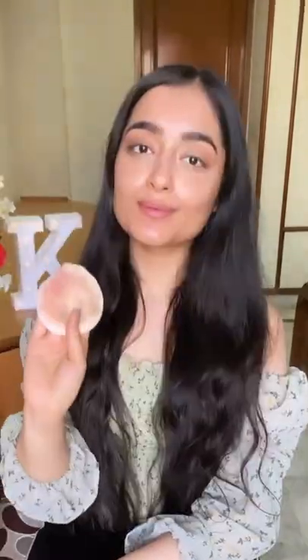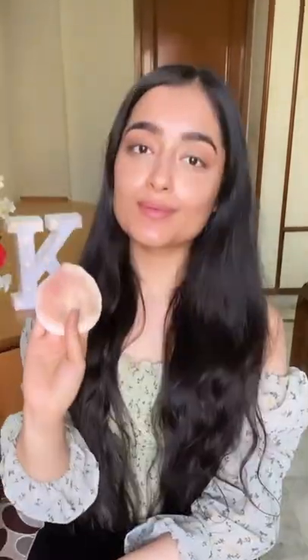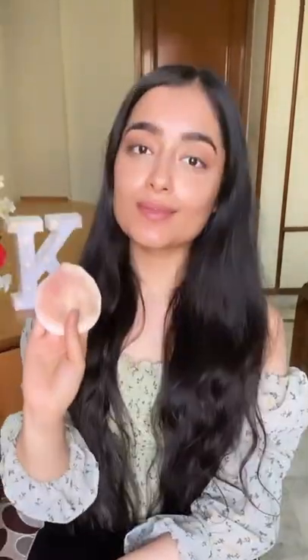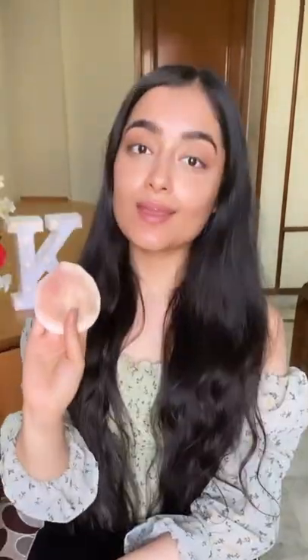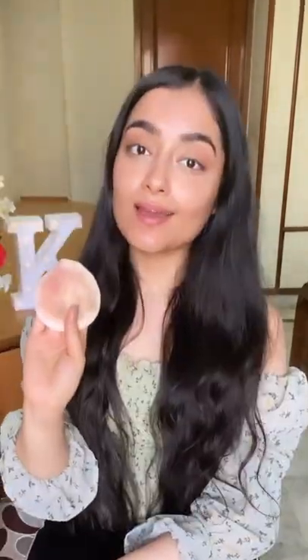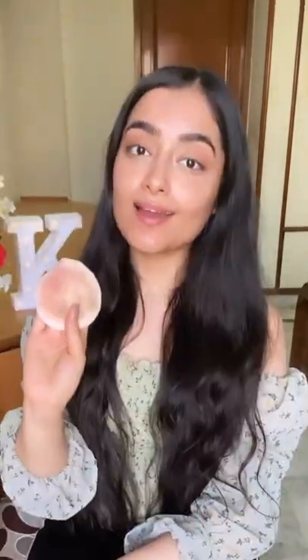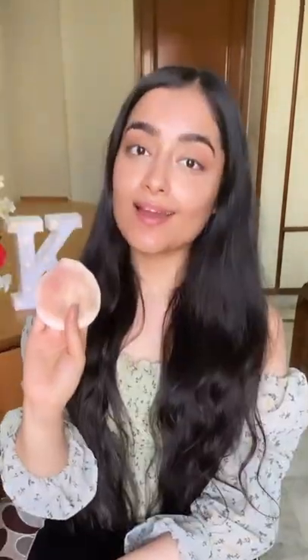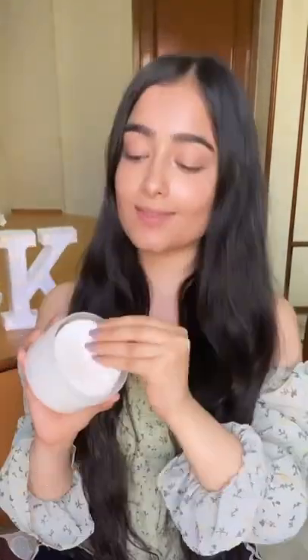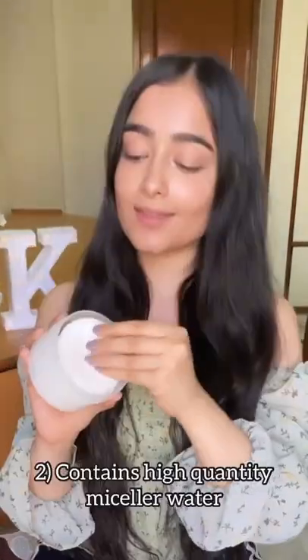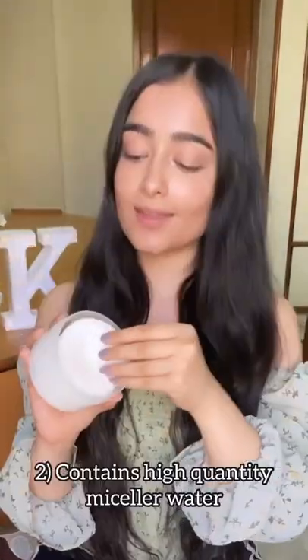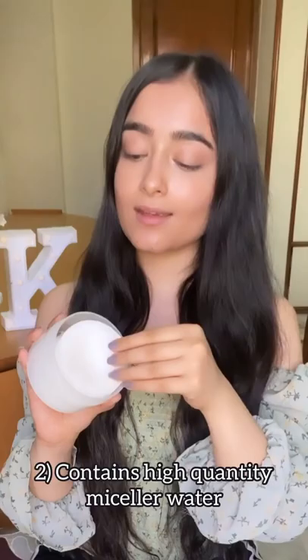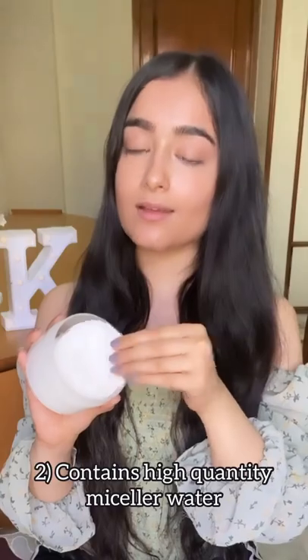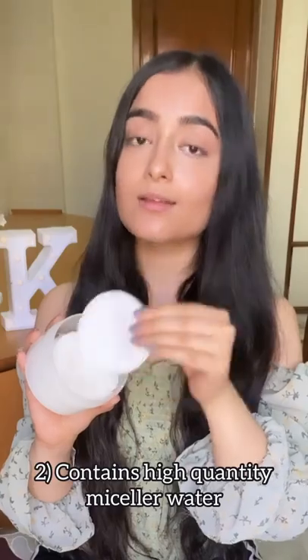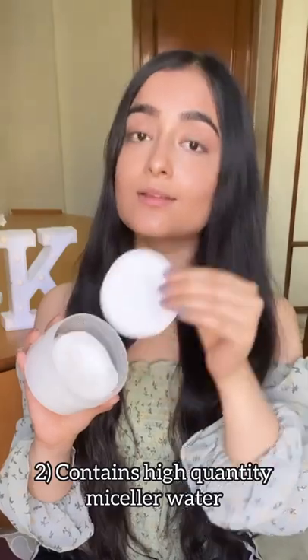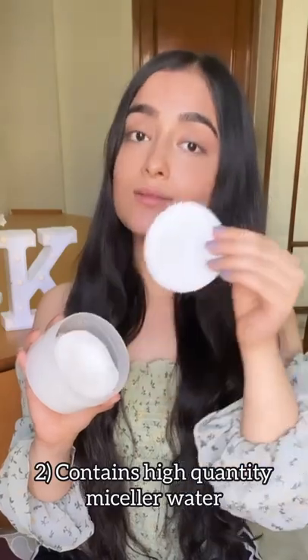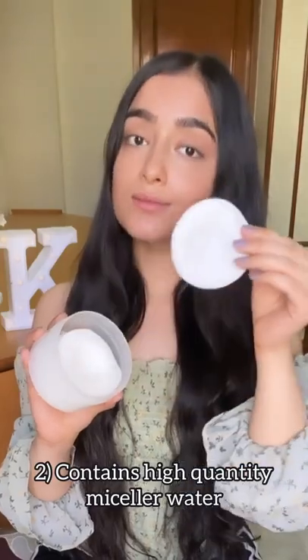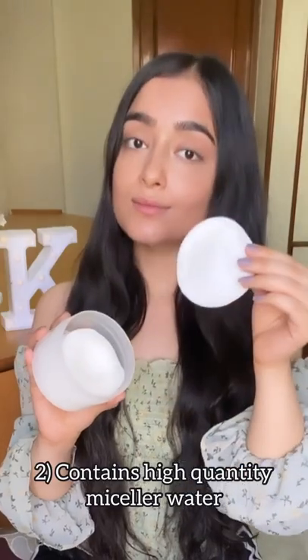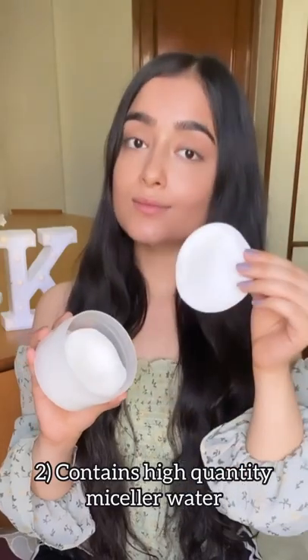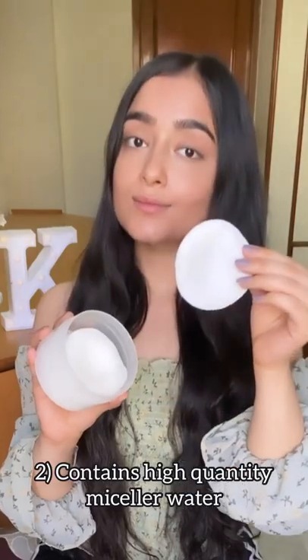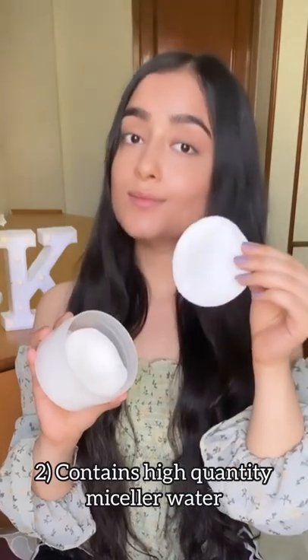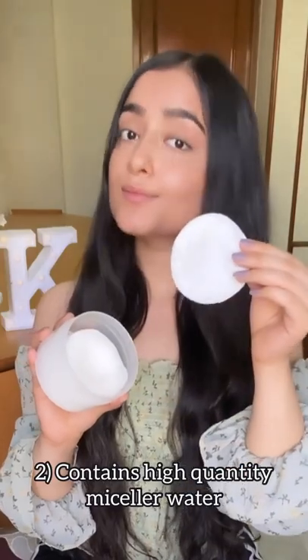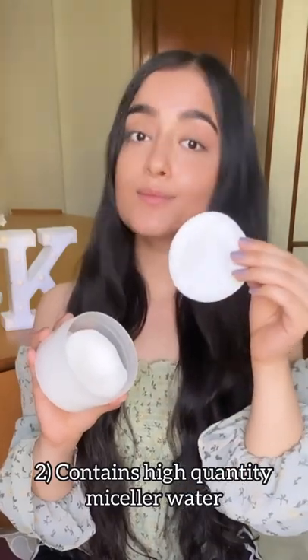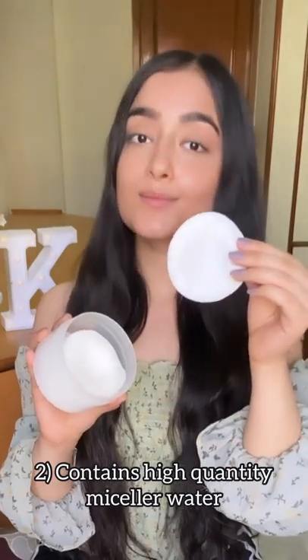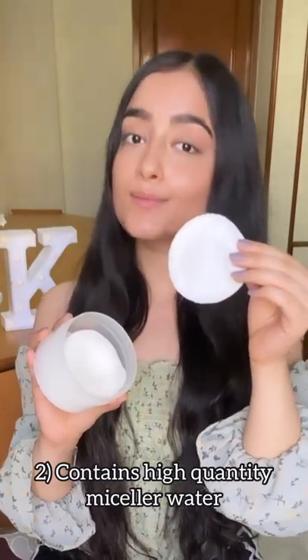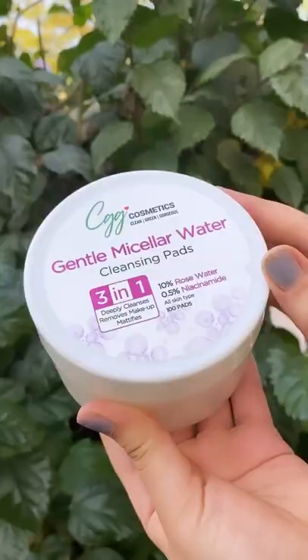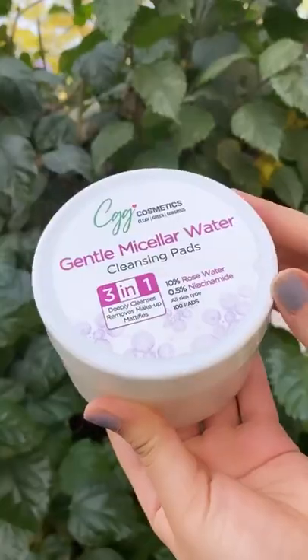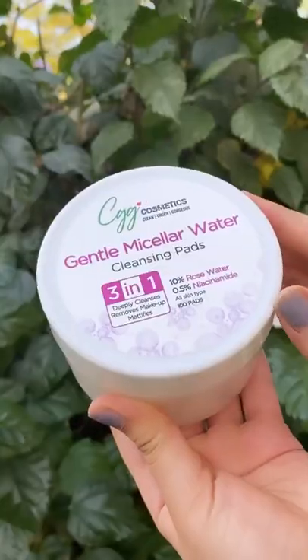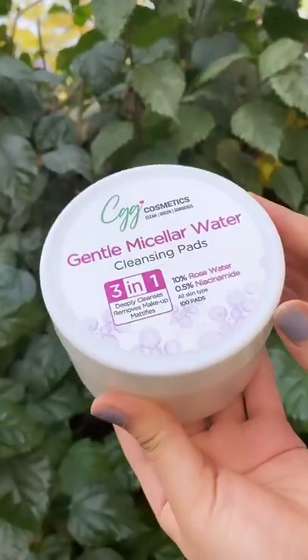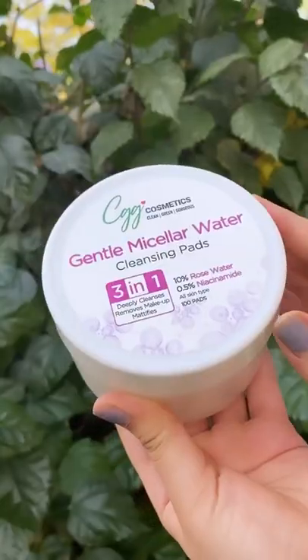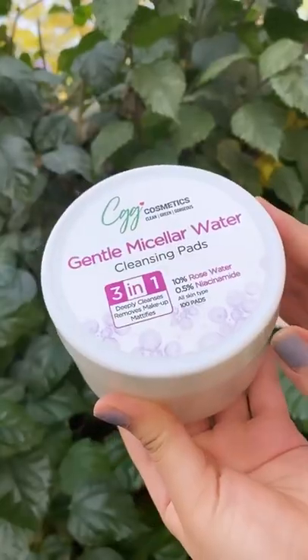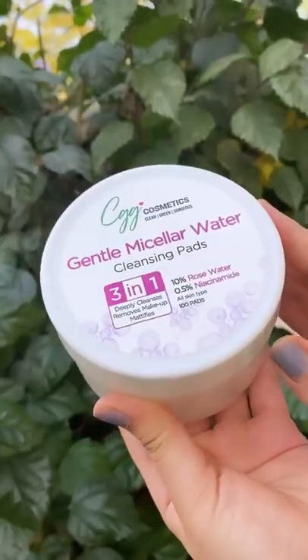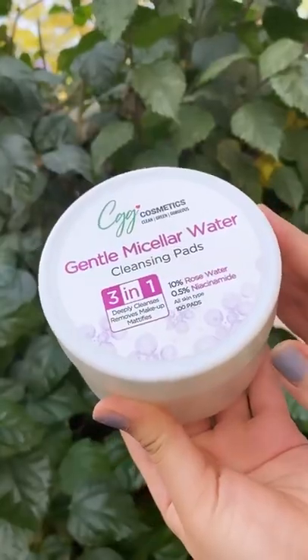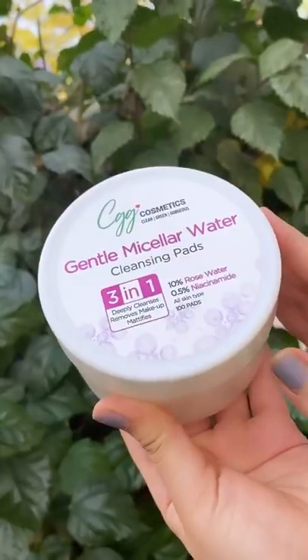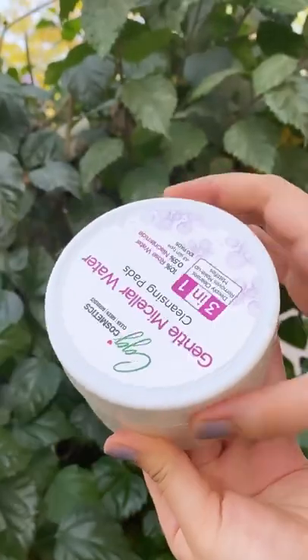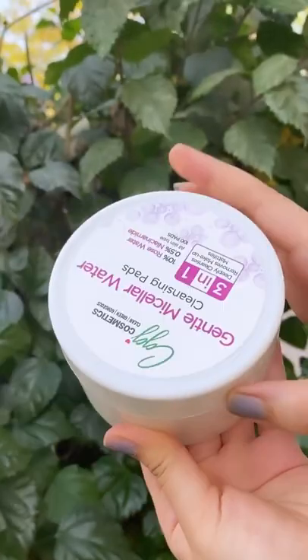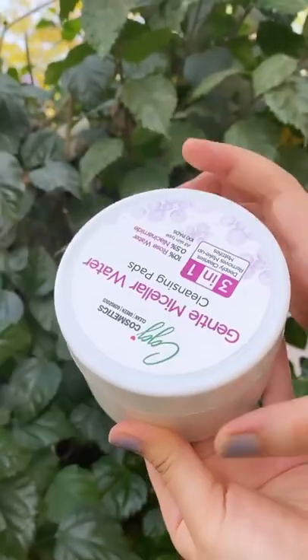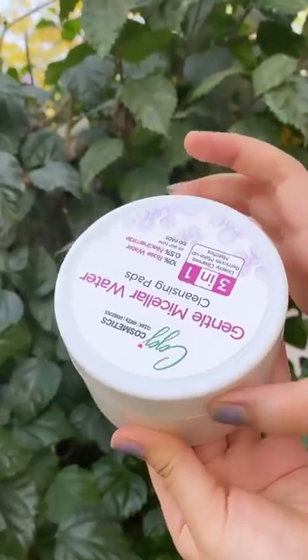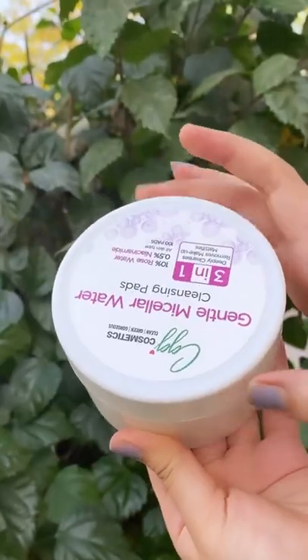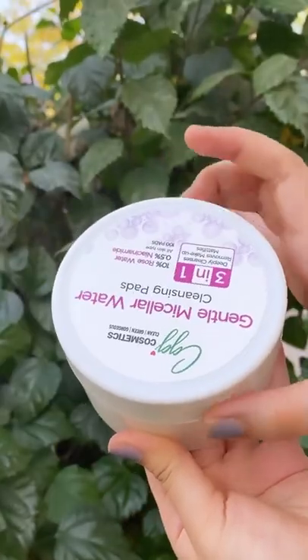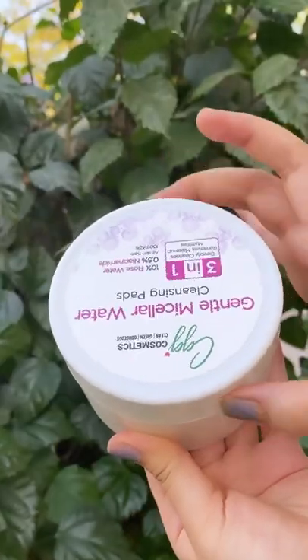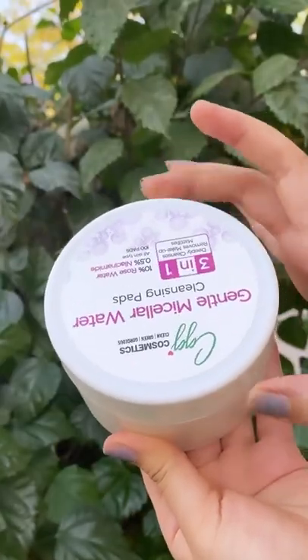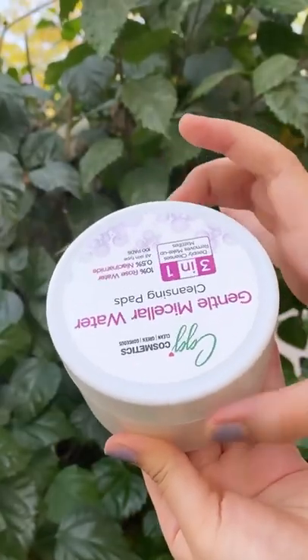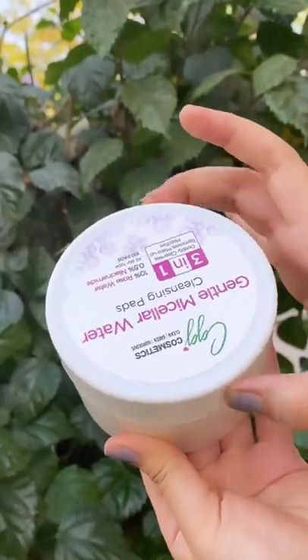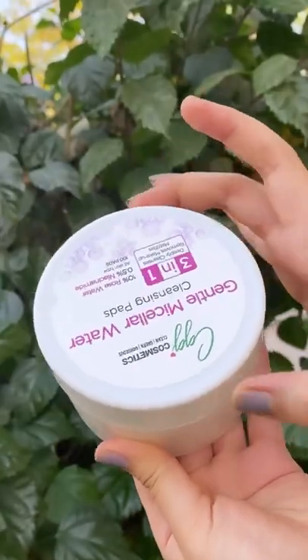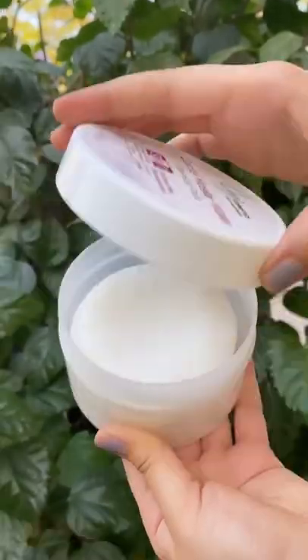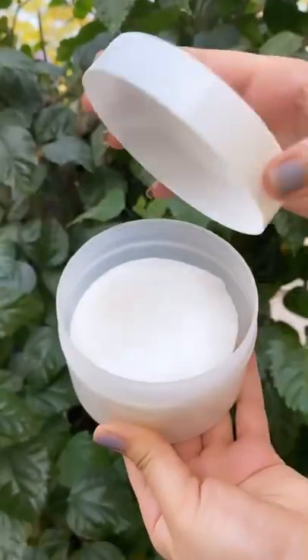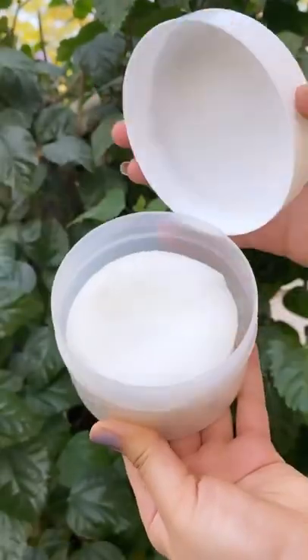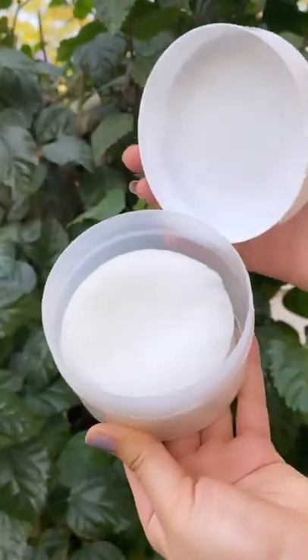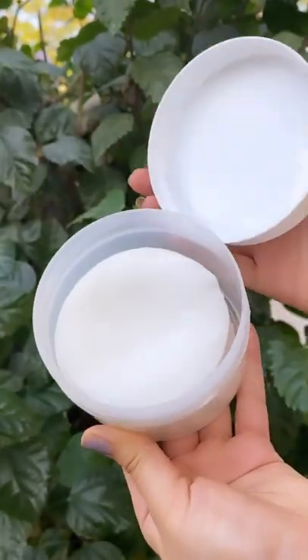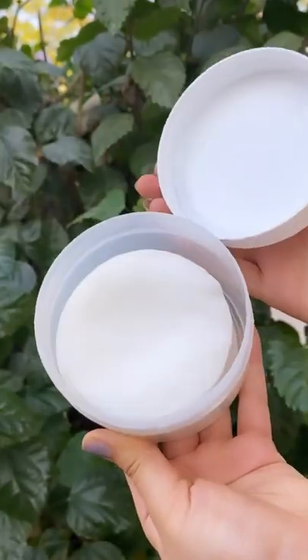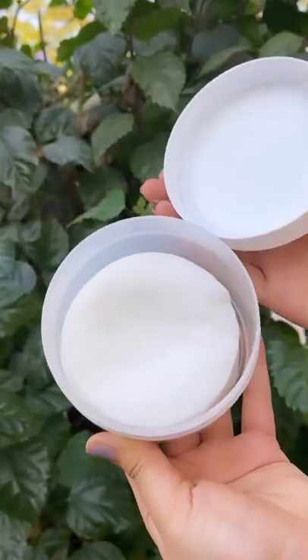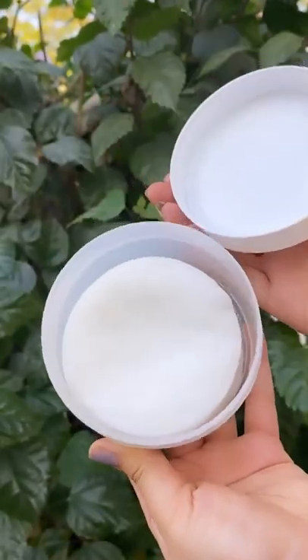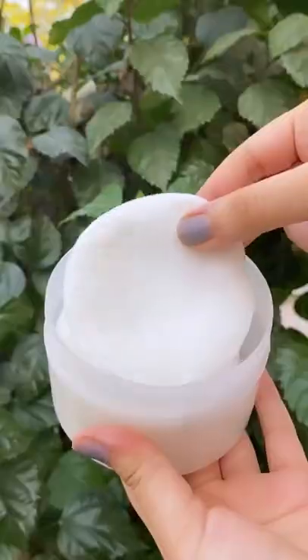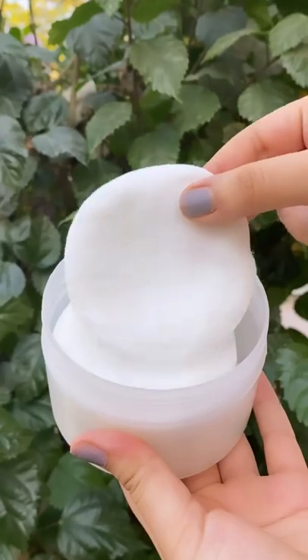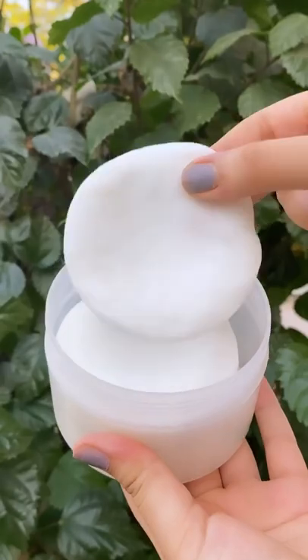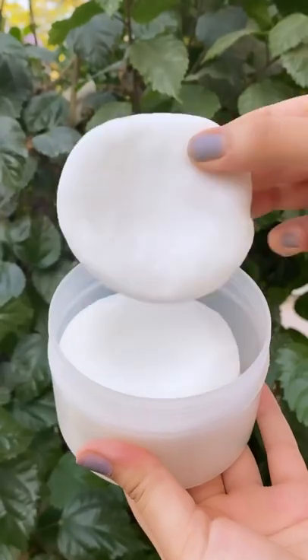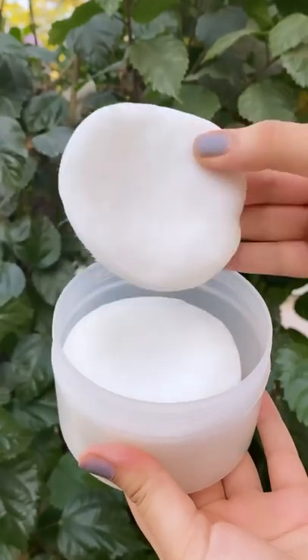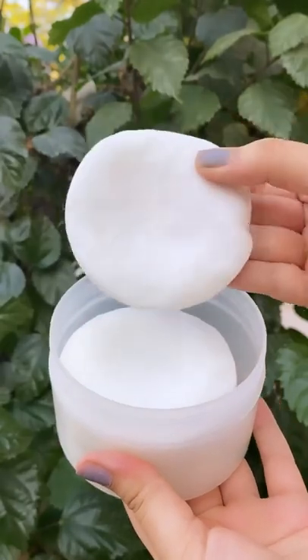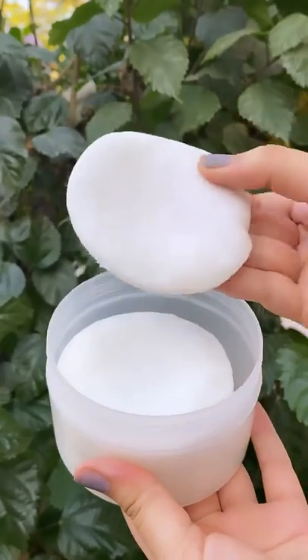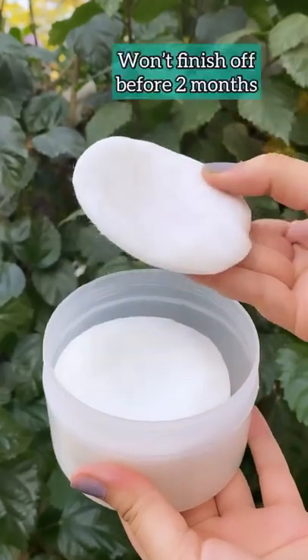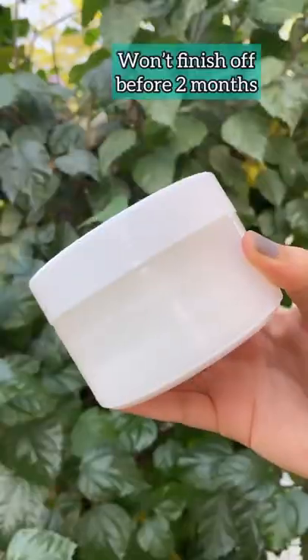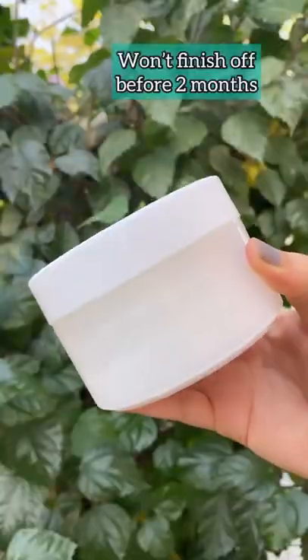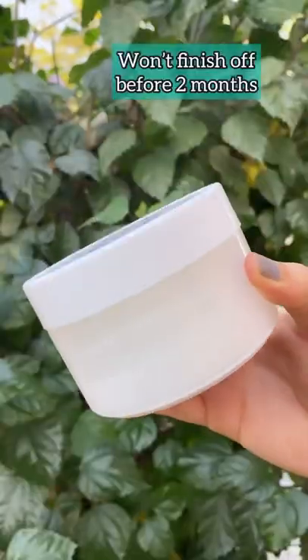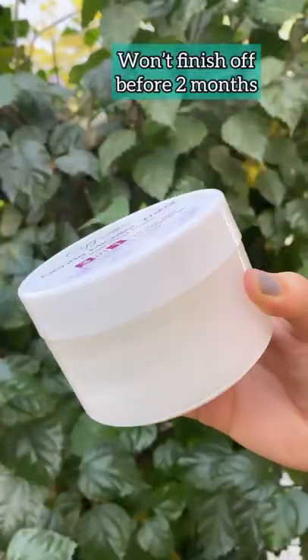Second, it is a cotton pad and not white, so it can hold more micellar water content and that's how we can remove more makeup in one cotton pad, and it's been easy for two months.